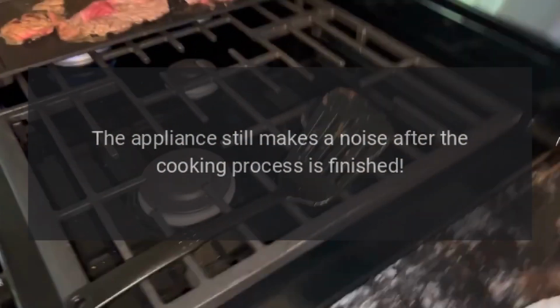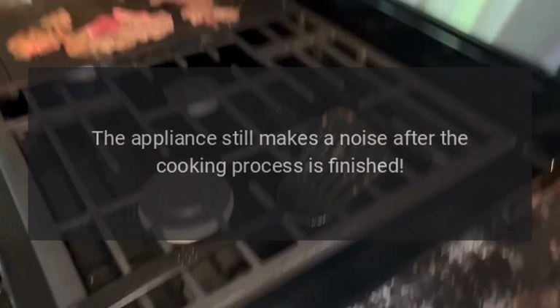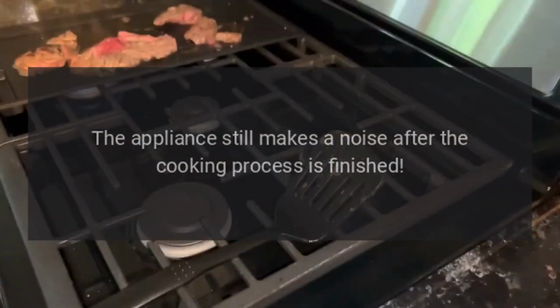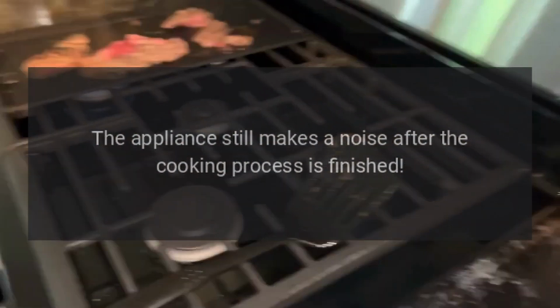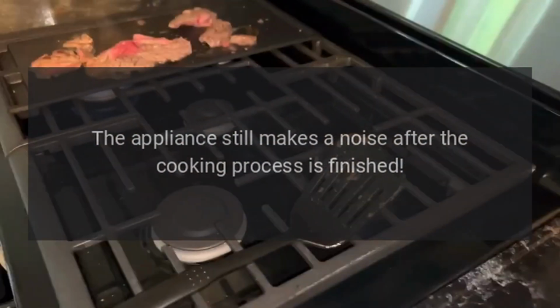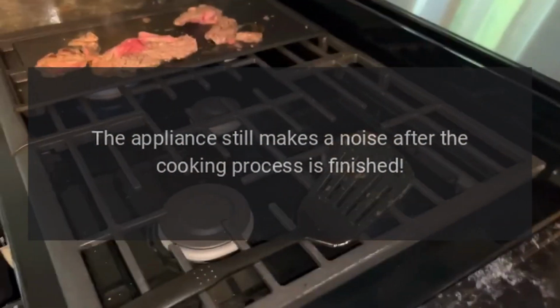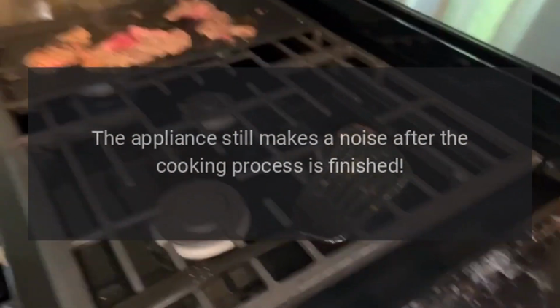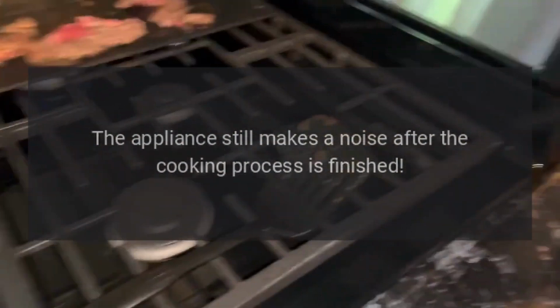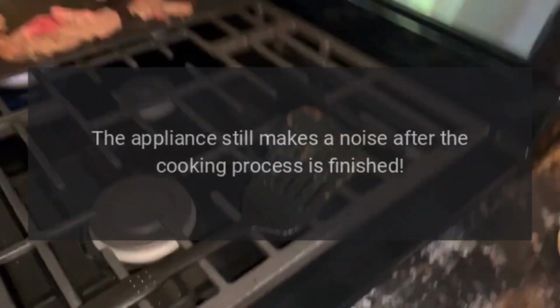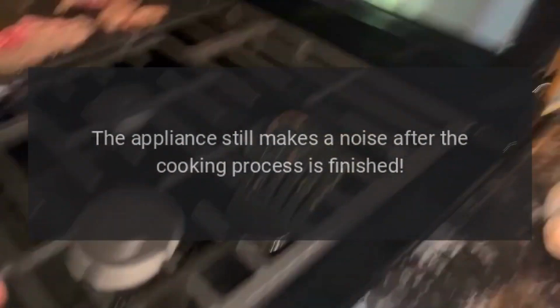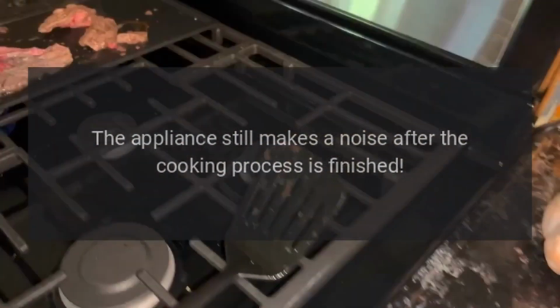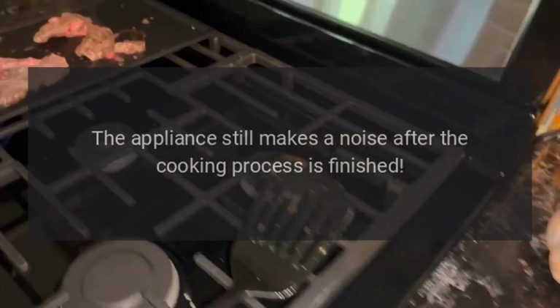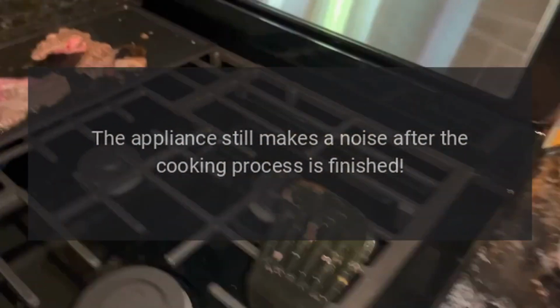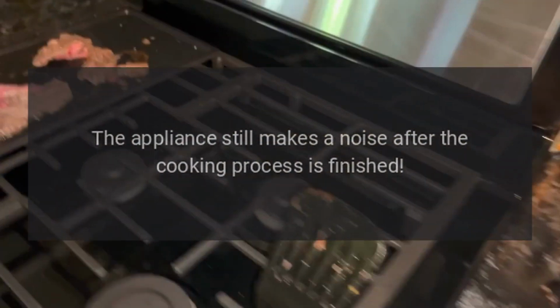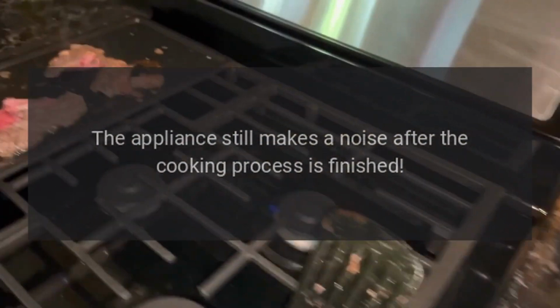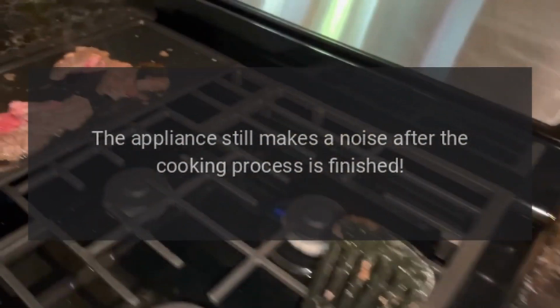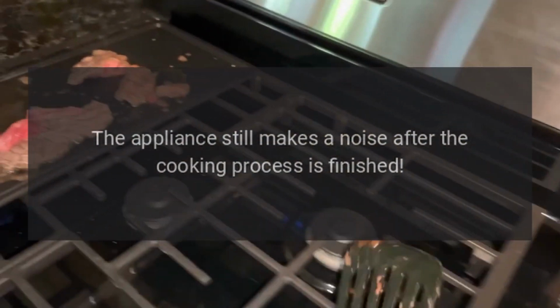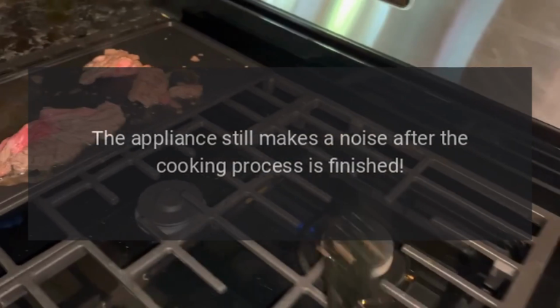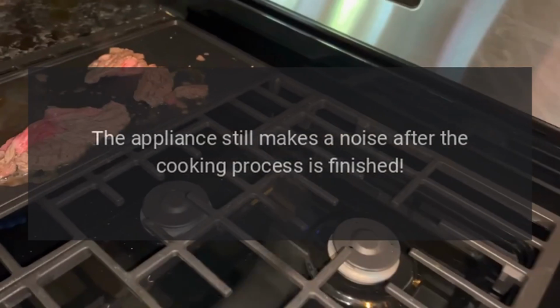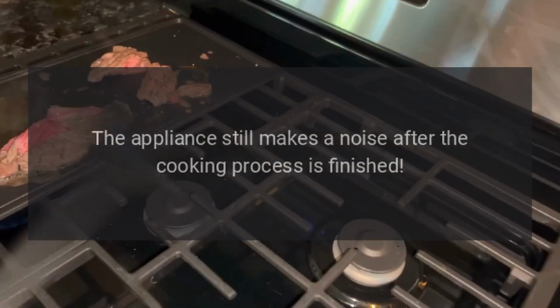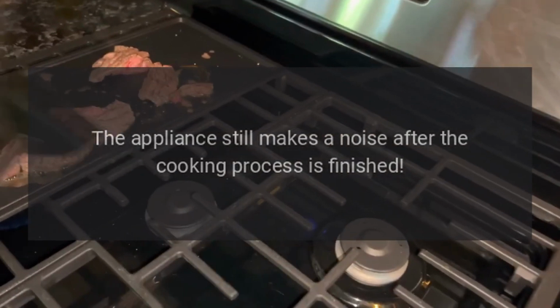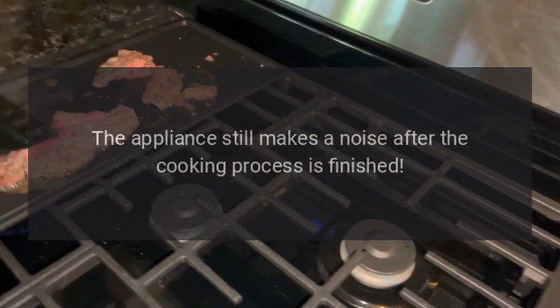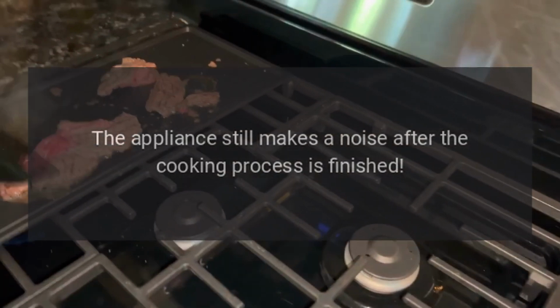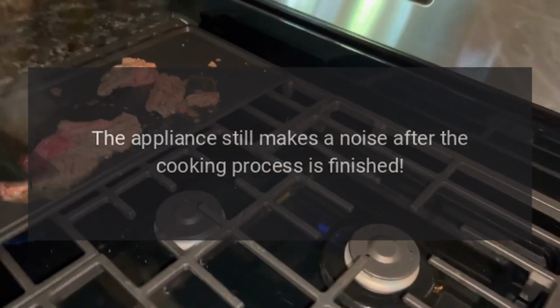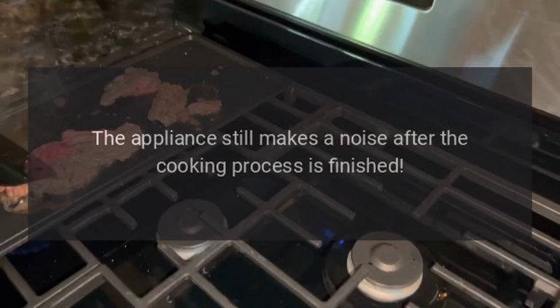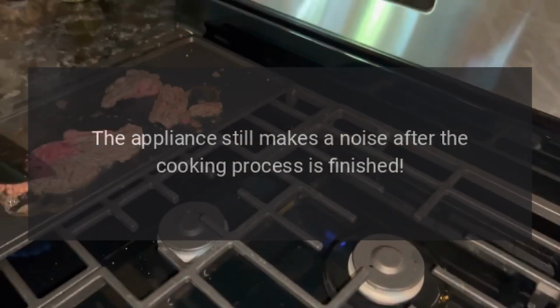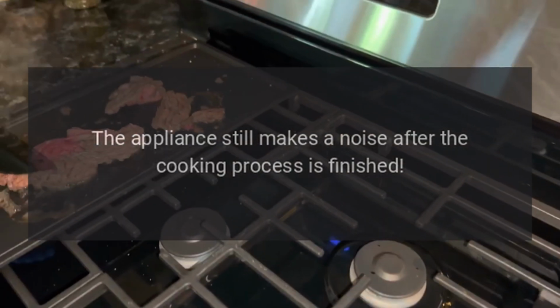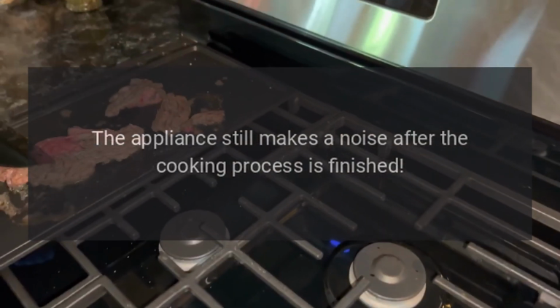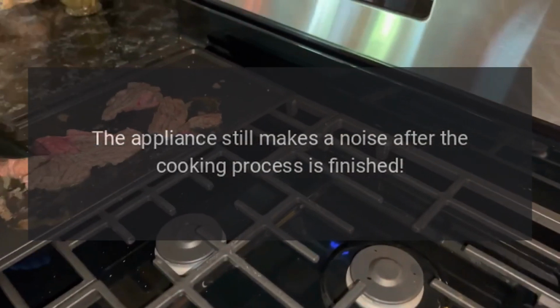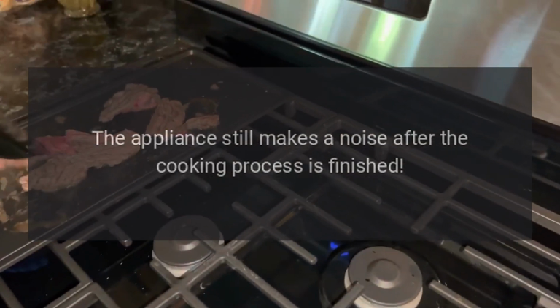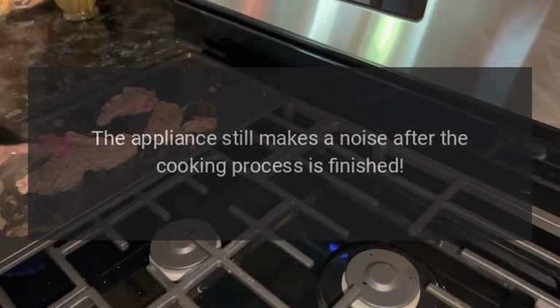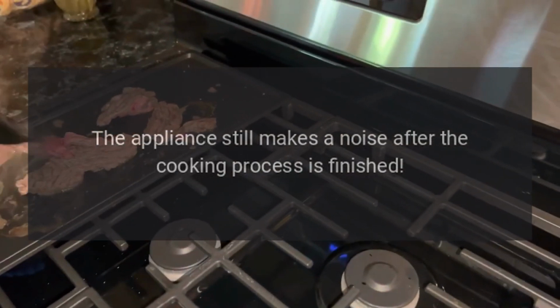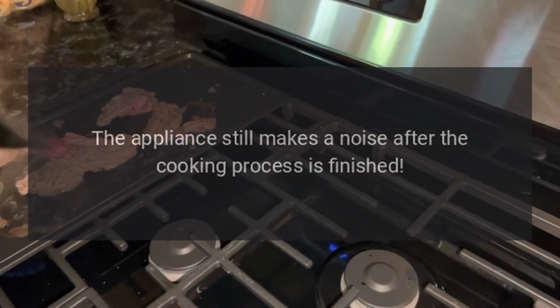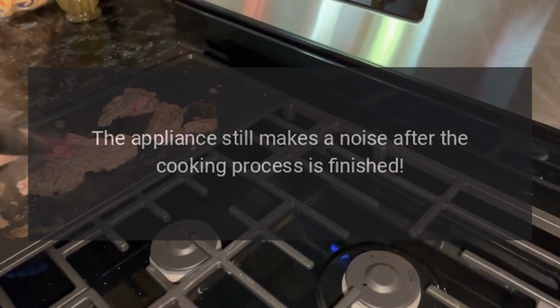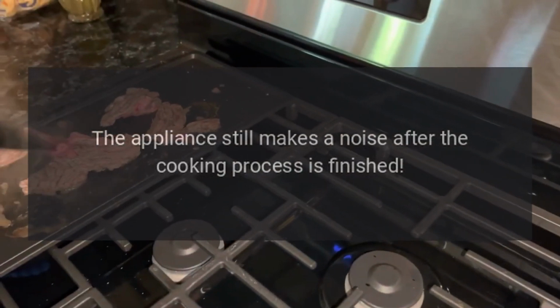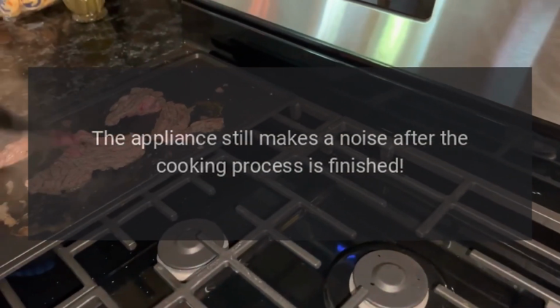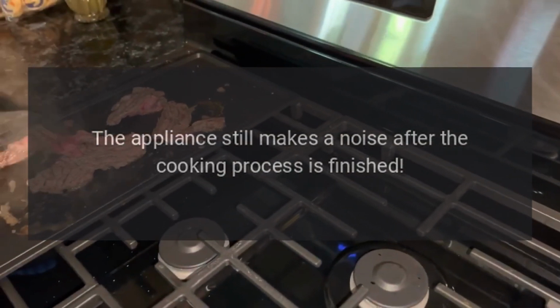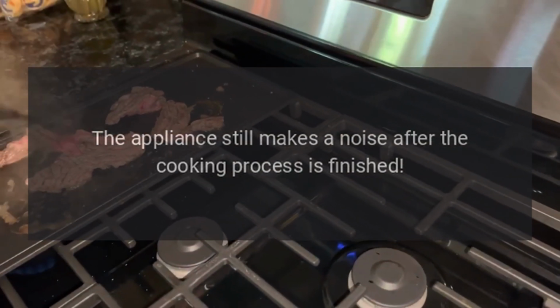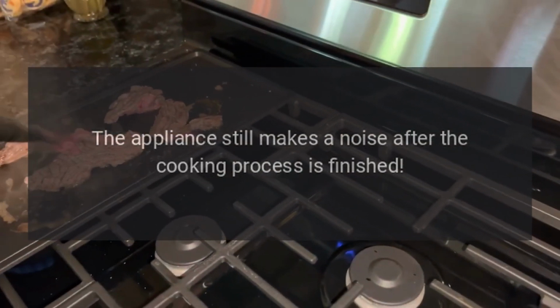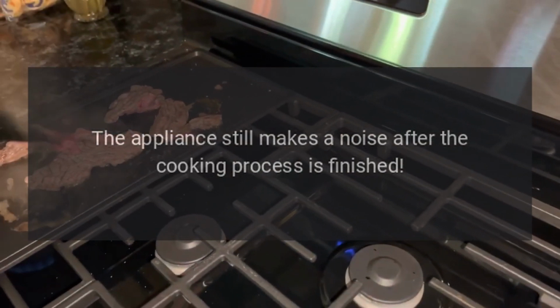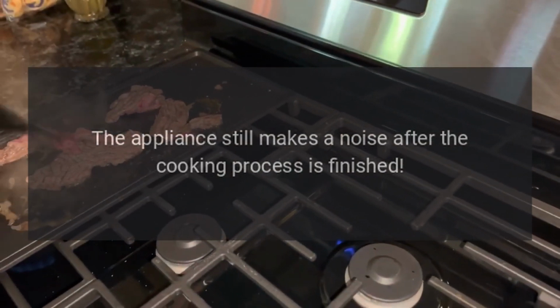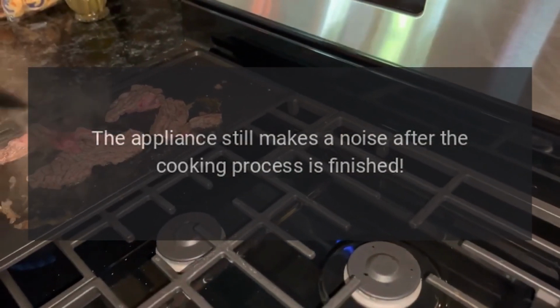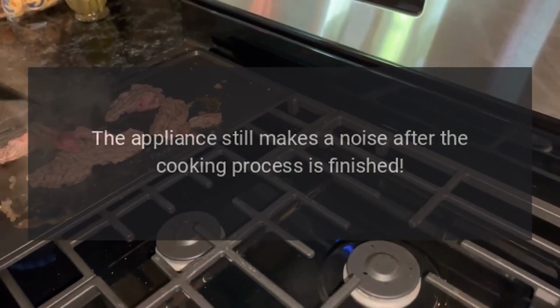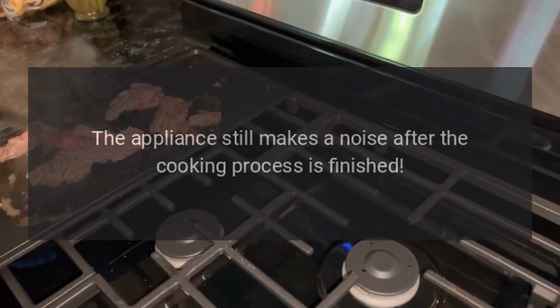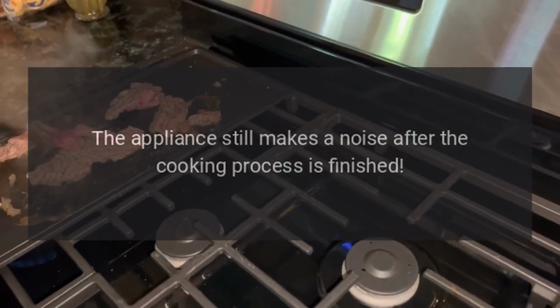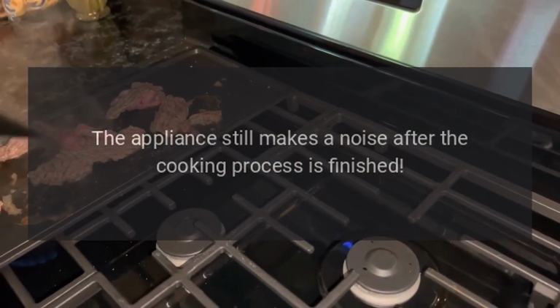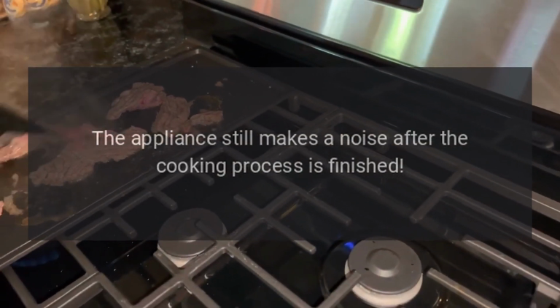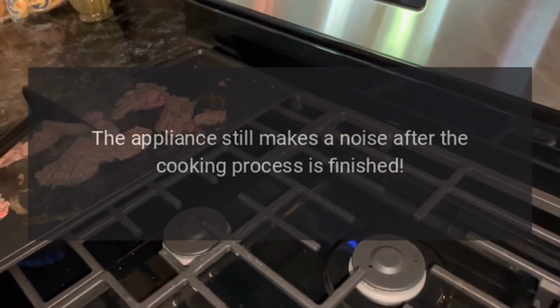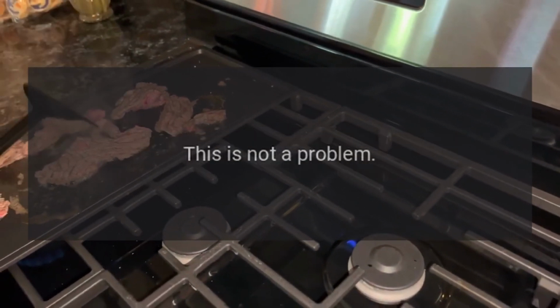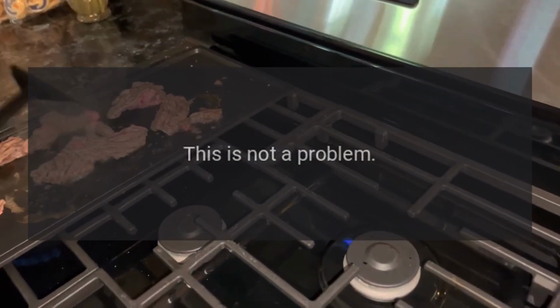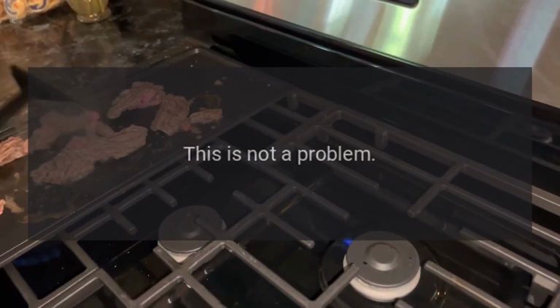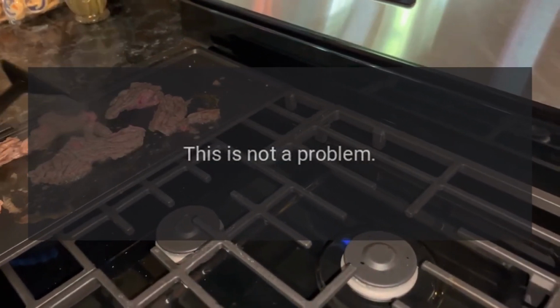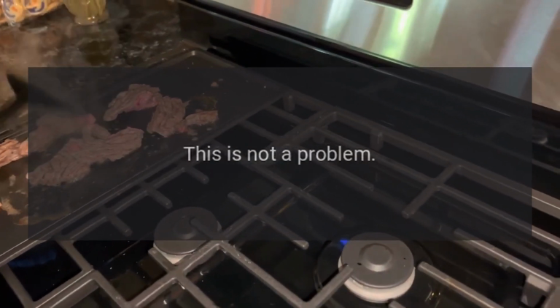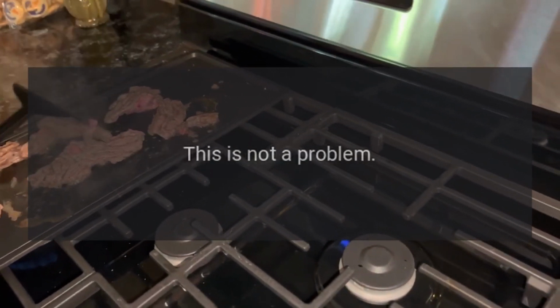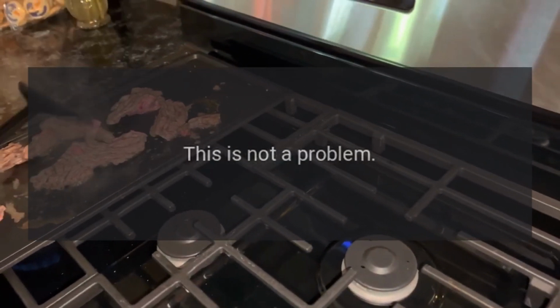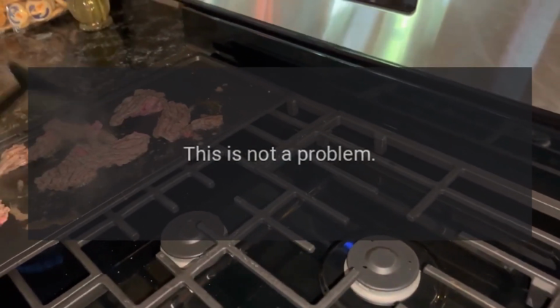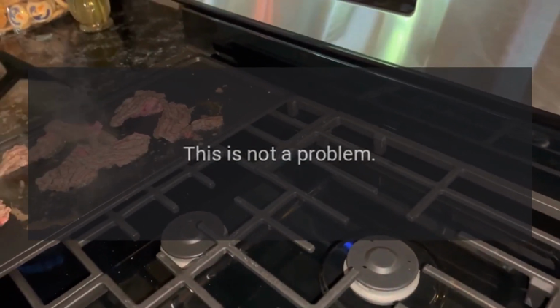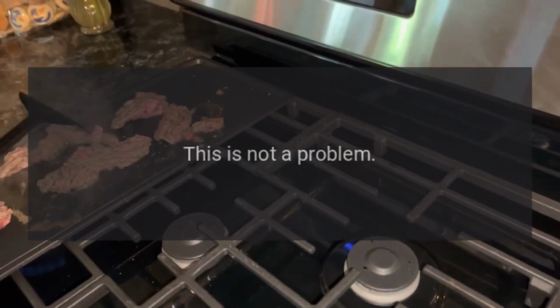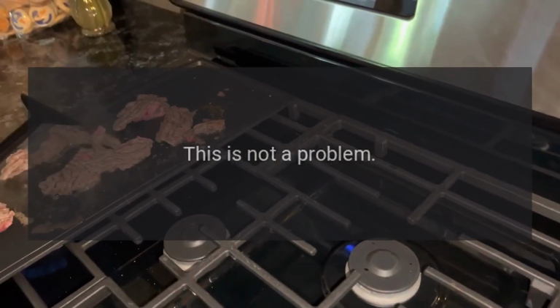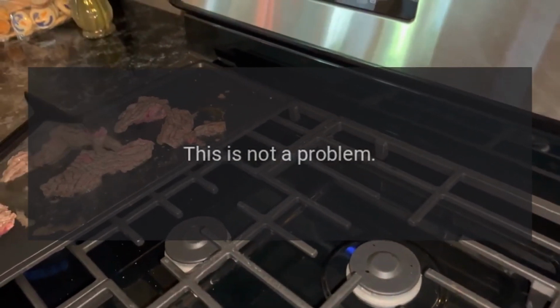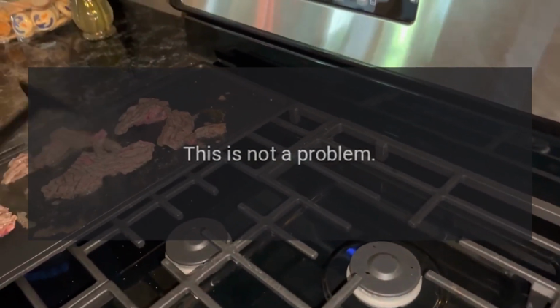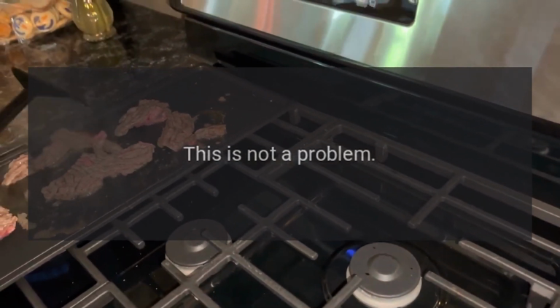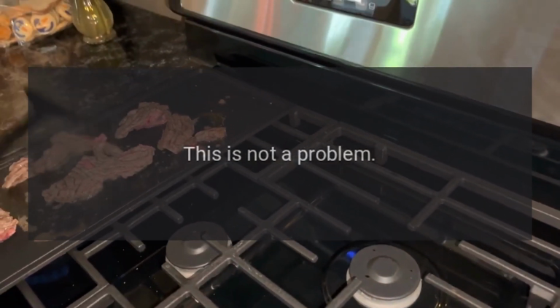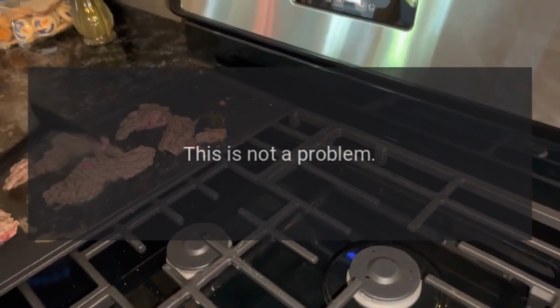The appliance still makes a noise after the cooking process is finished. This is not a problem.